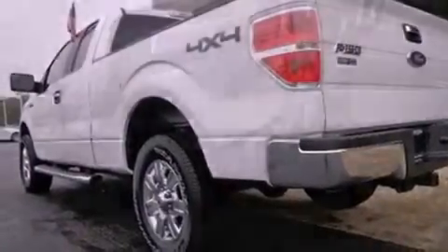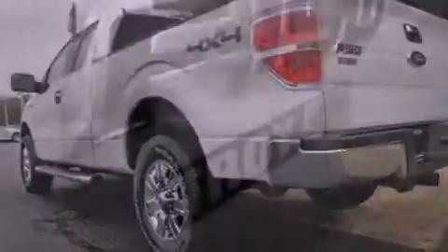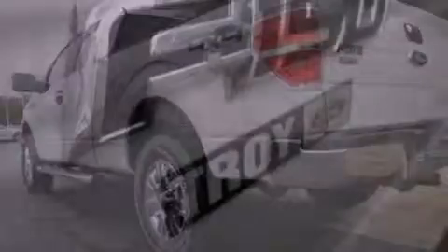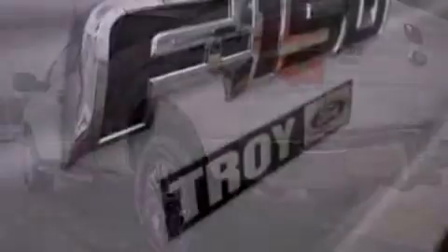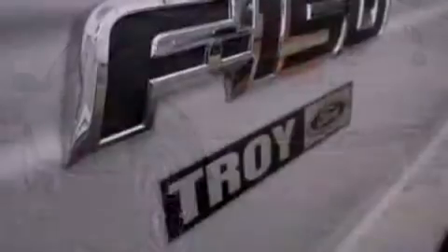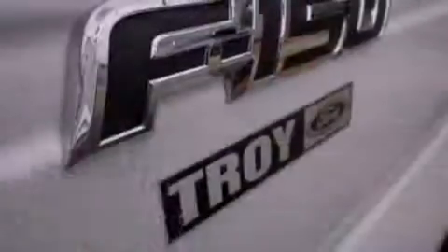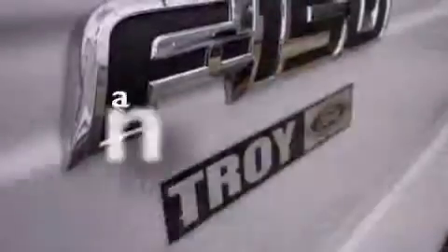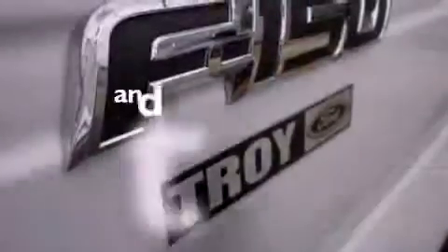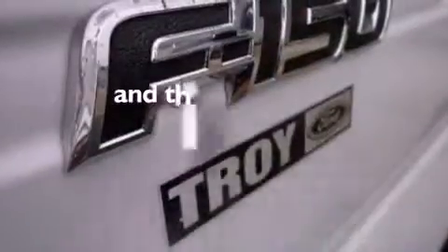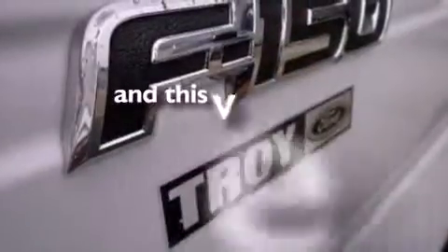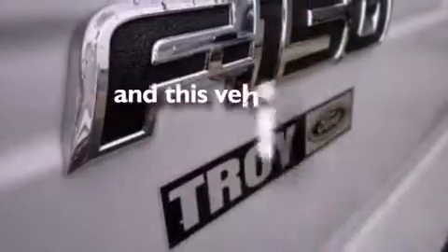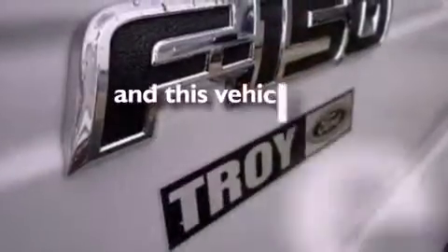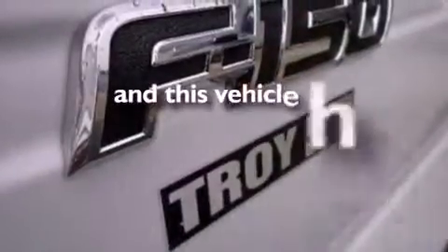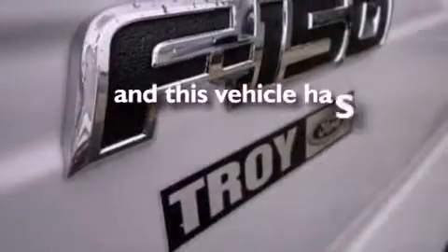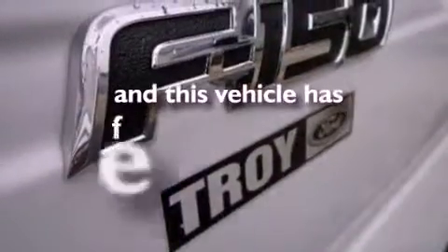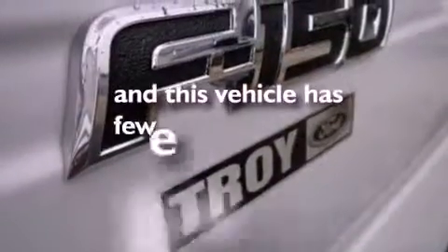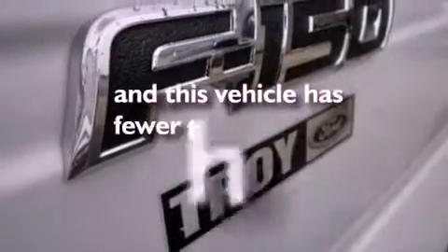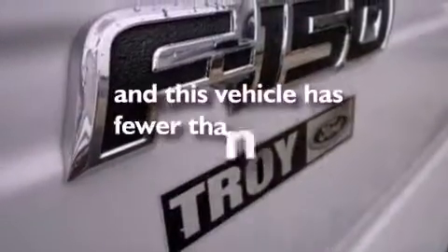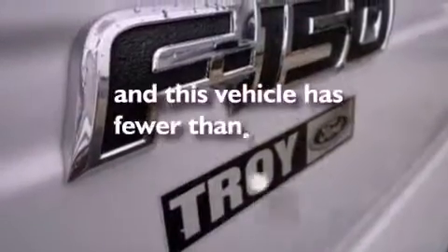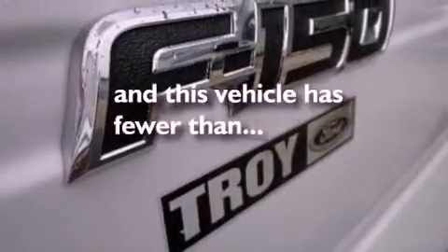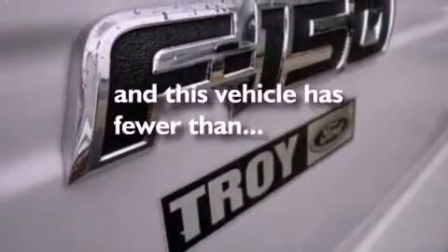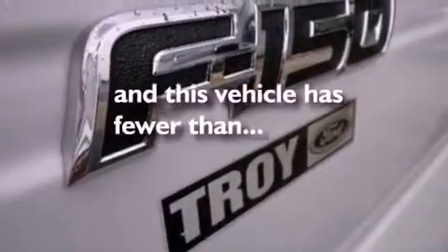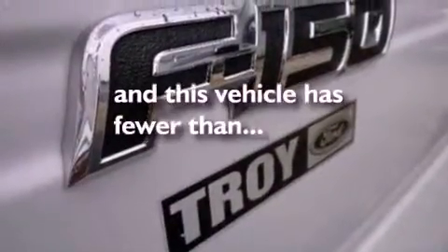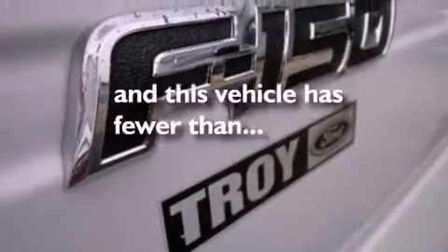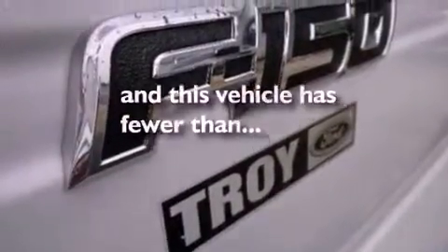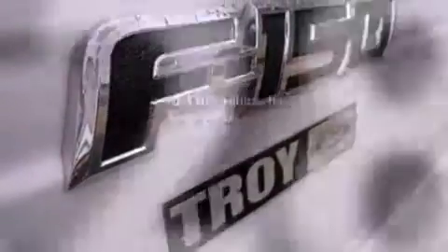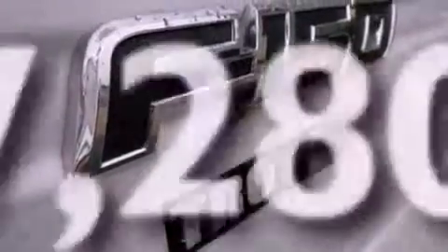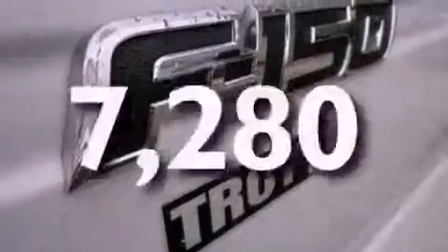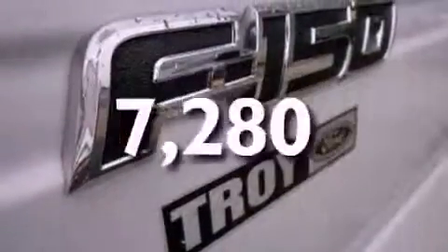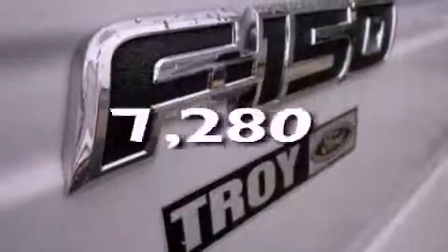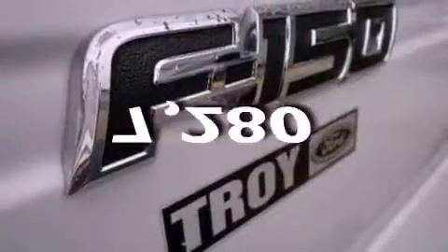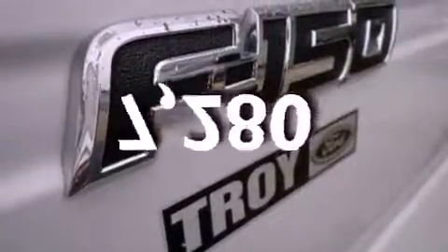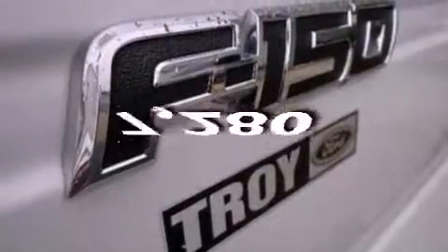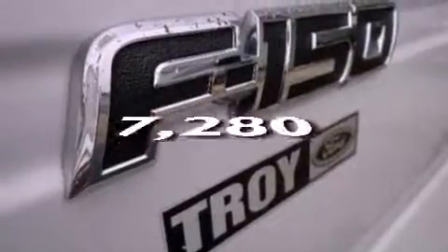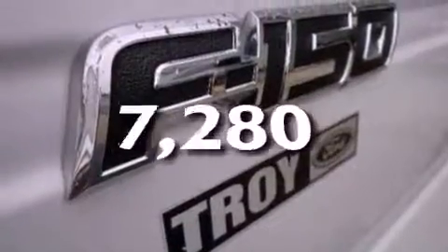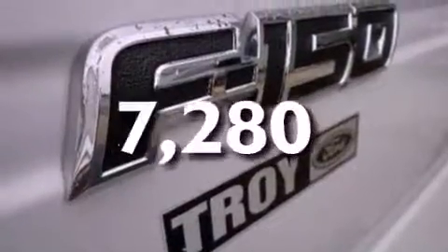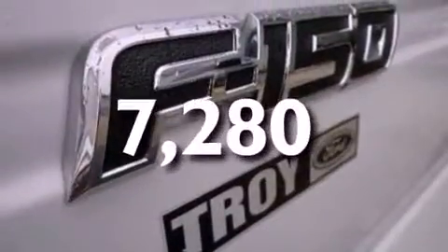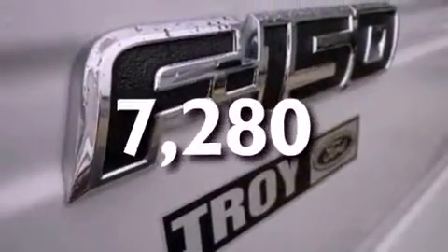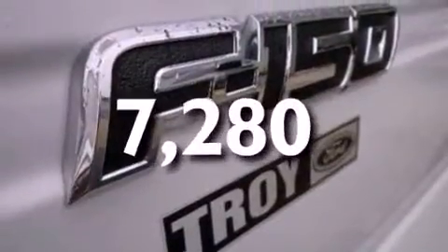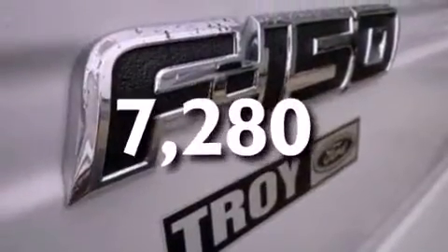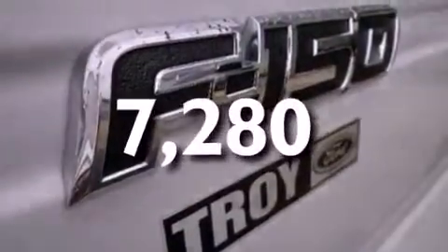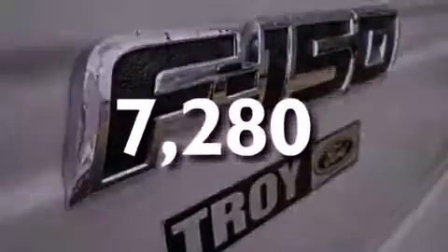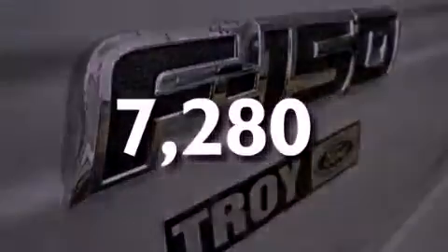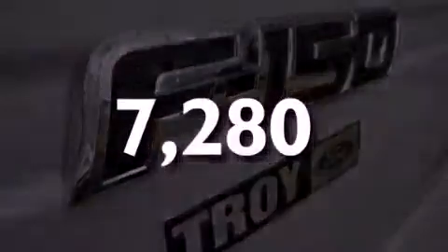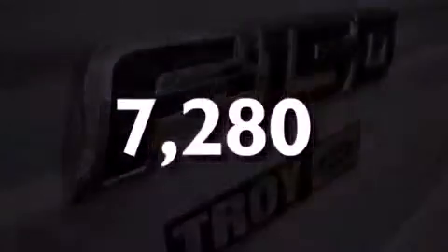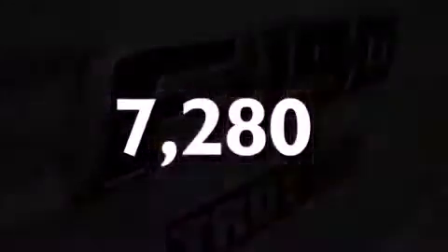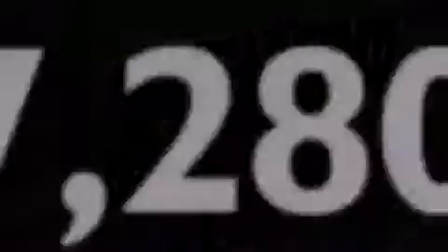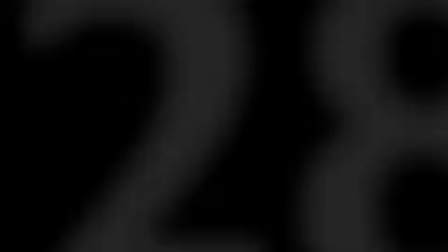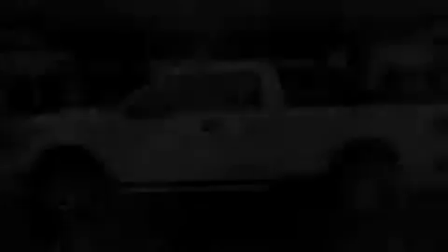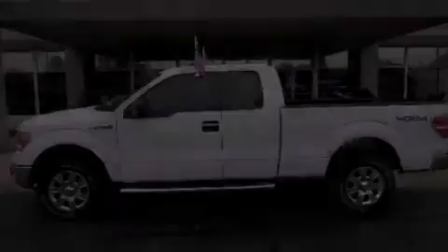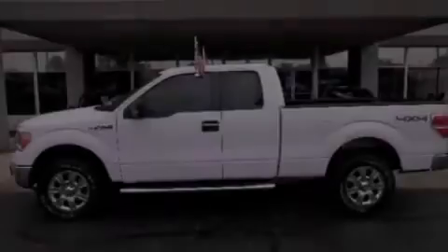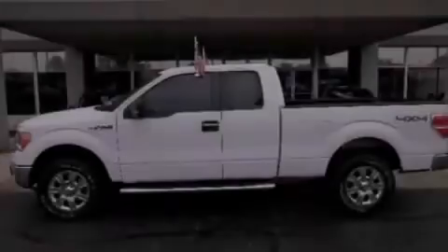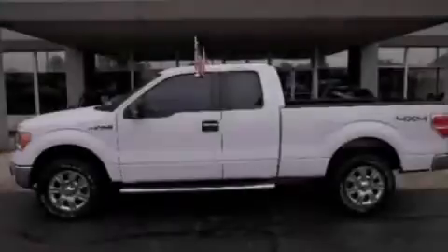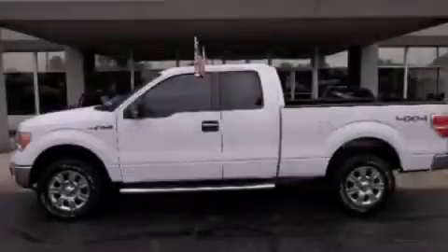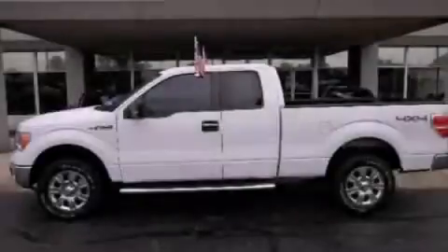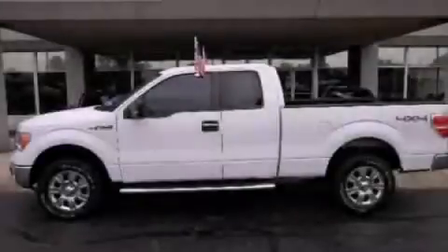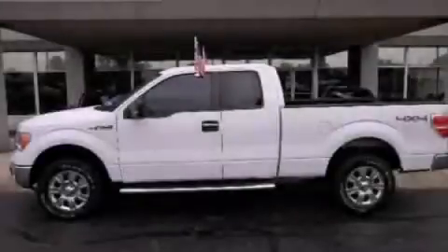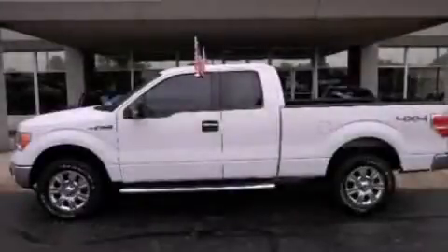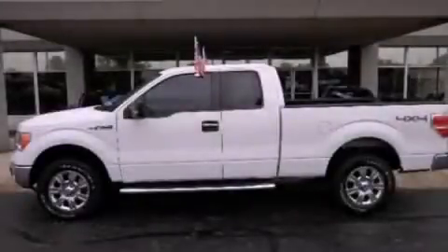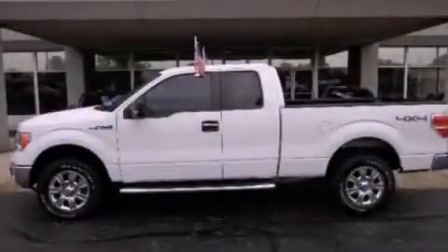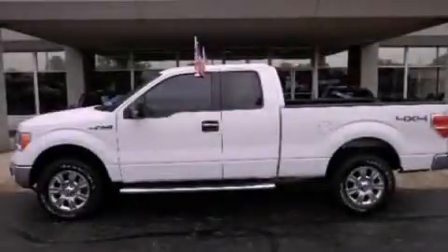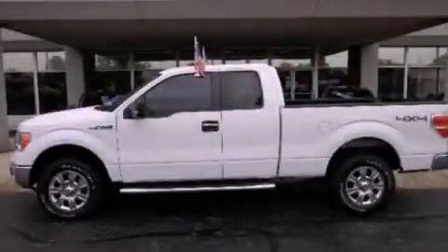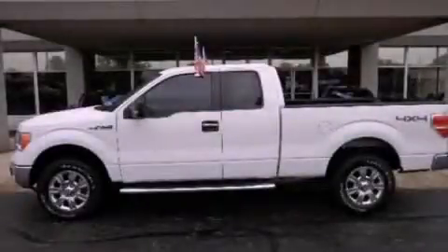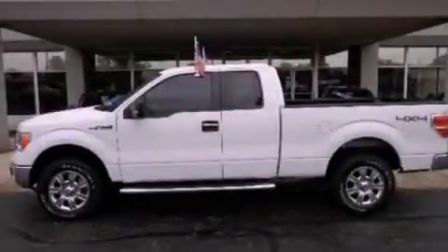This vehicle has fewer than 8,000 miles on the odometer. Please call us today for more information on this great vehicle.